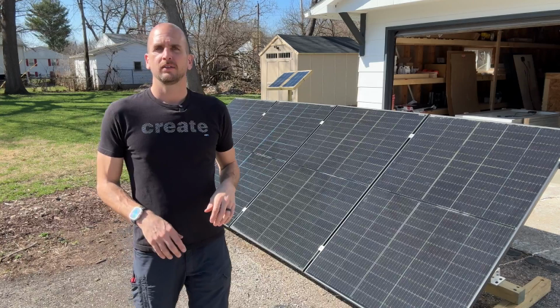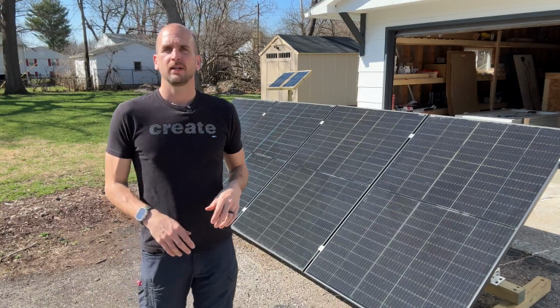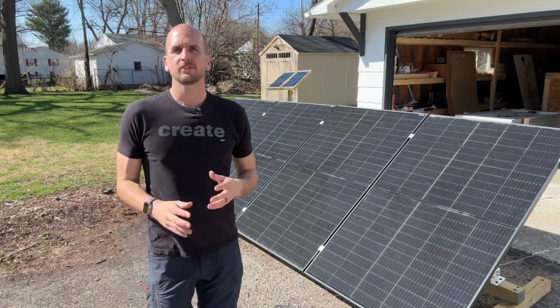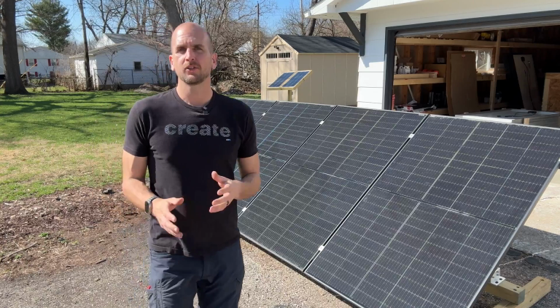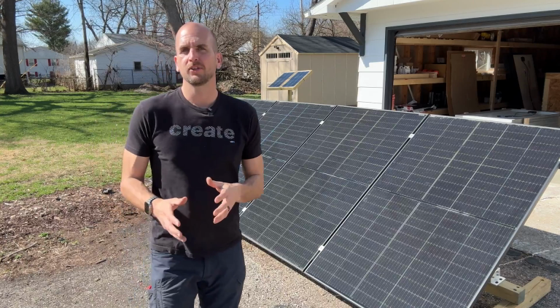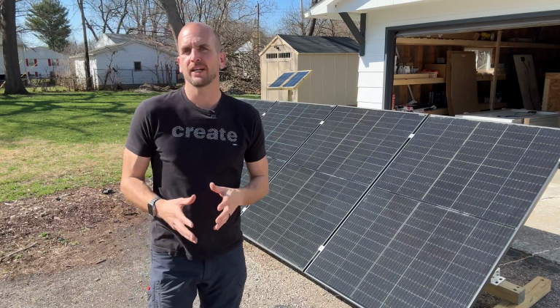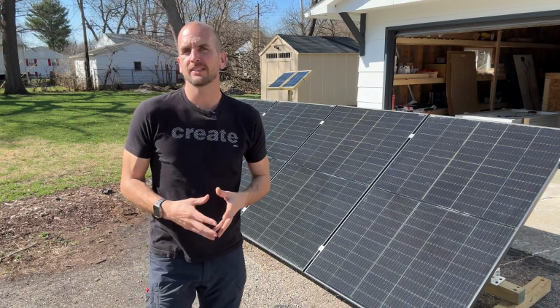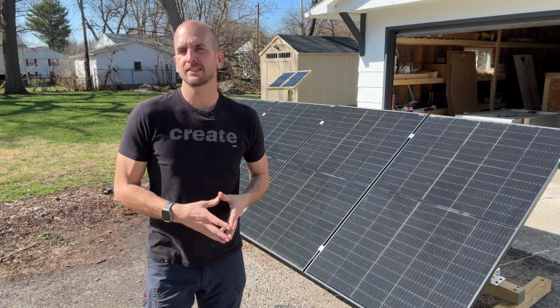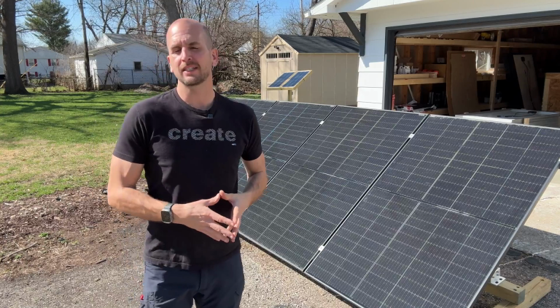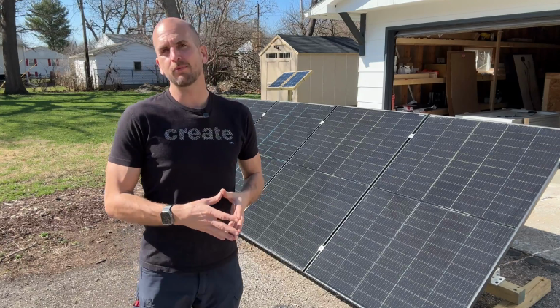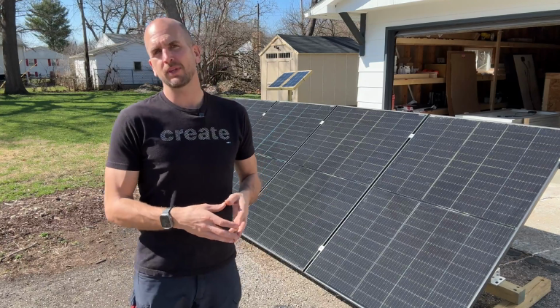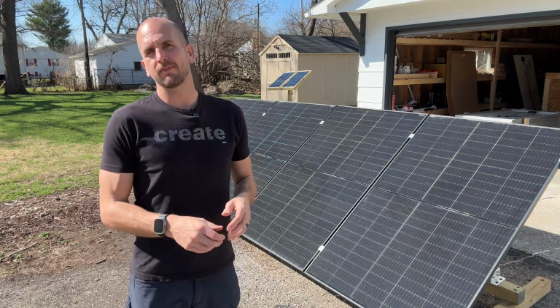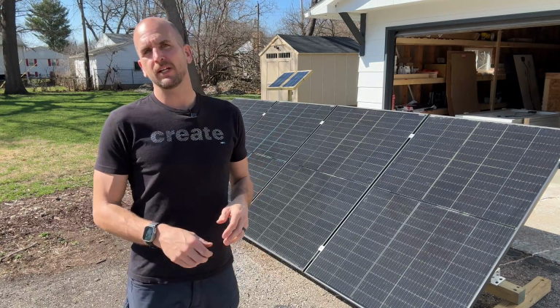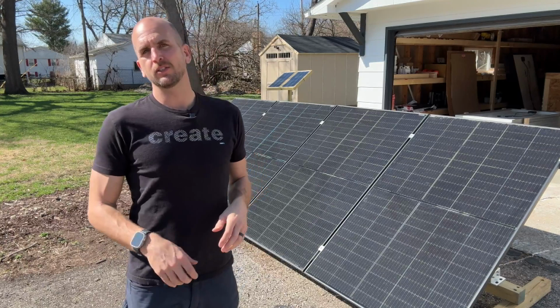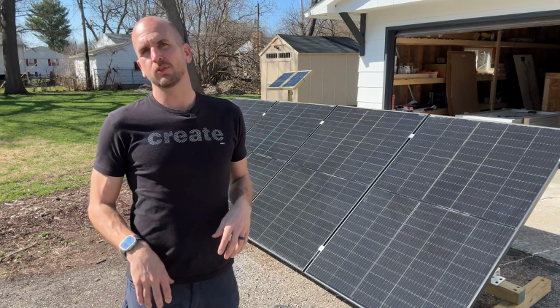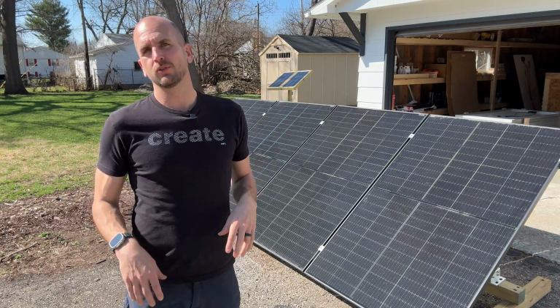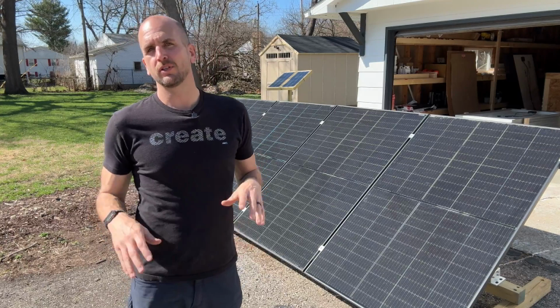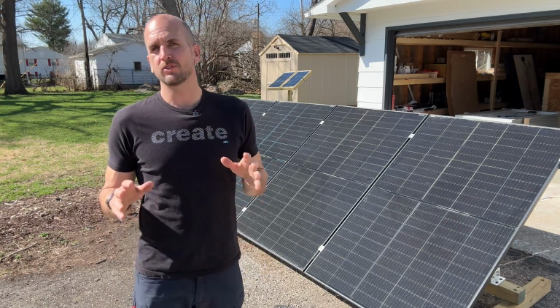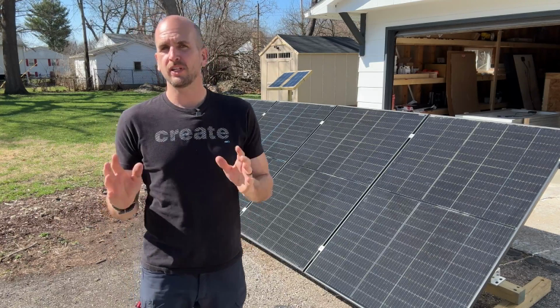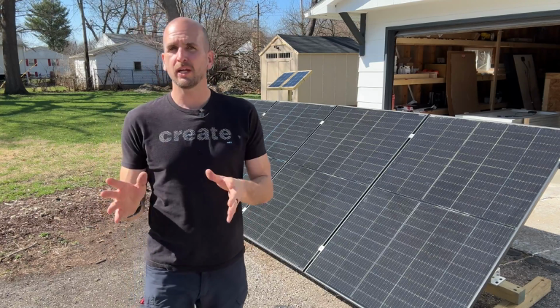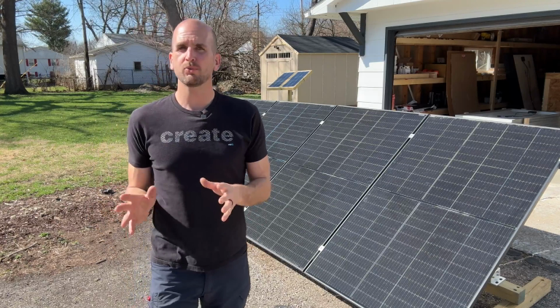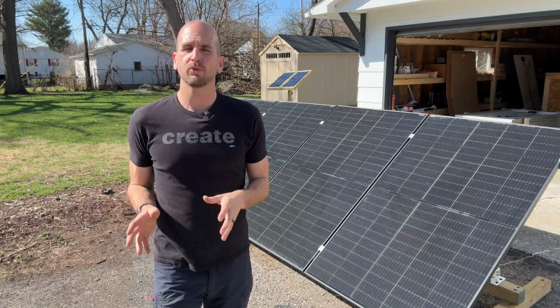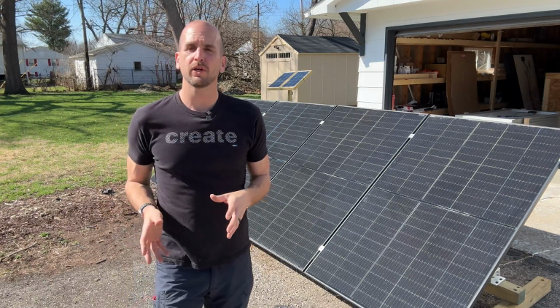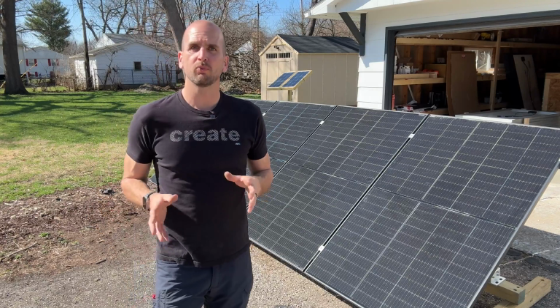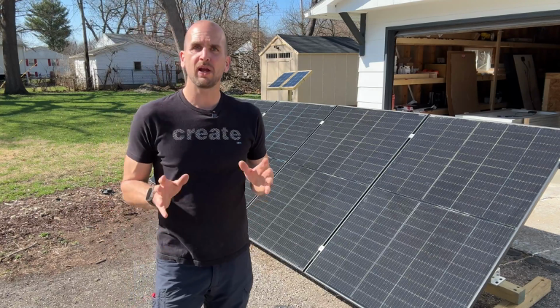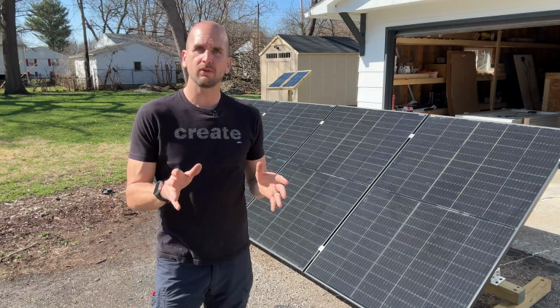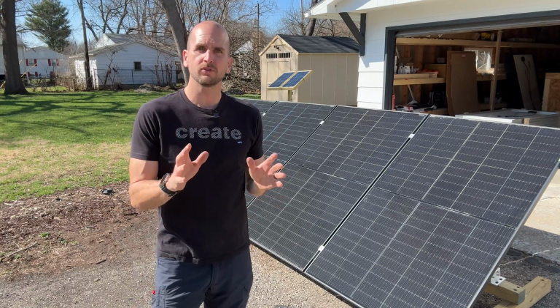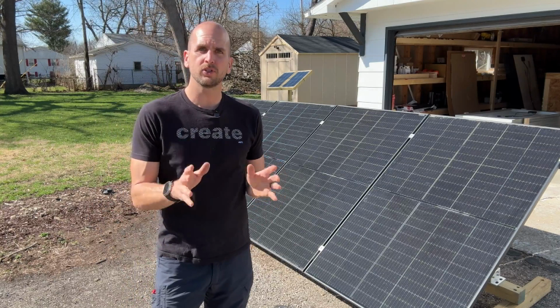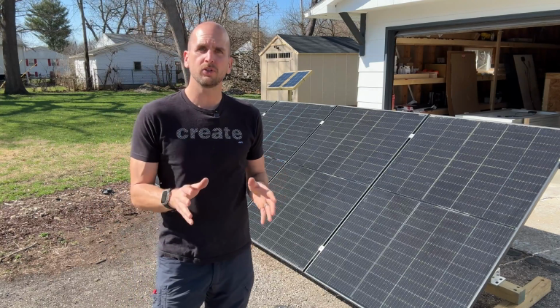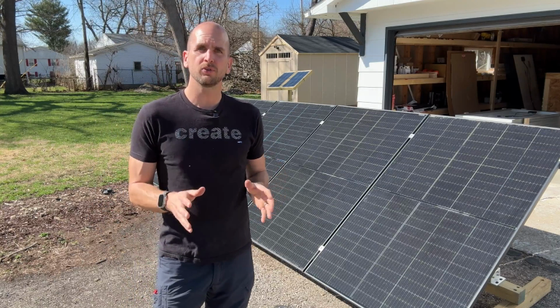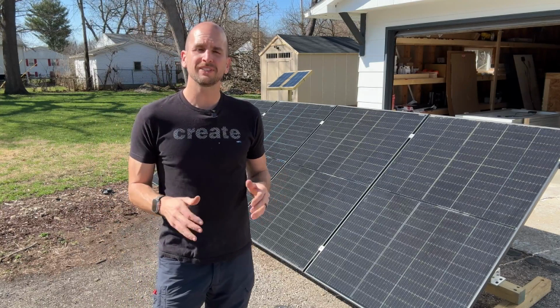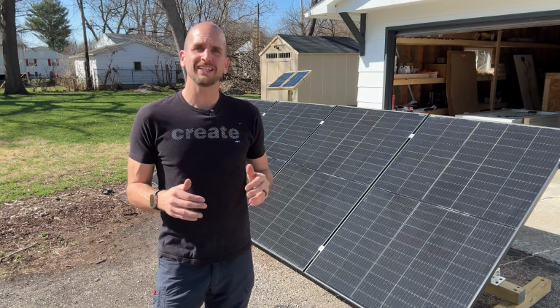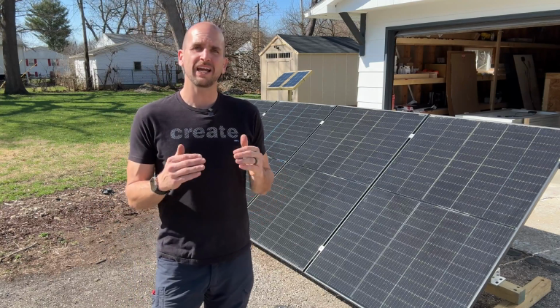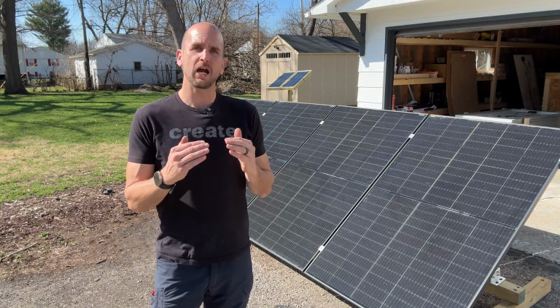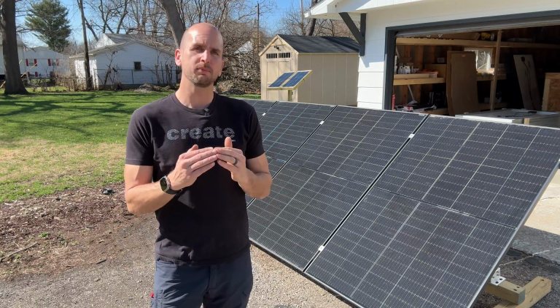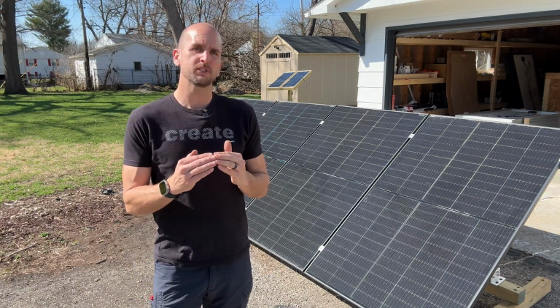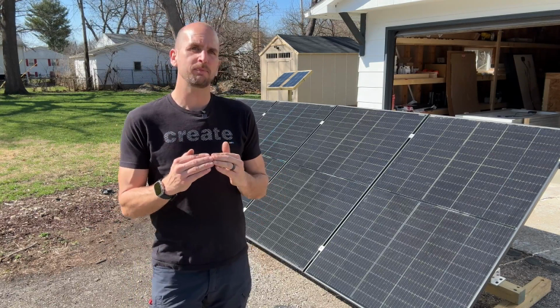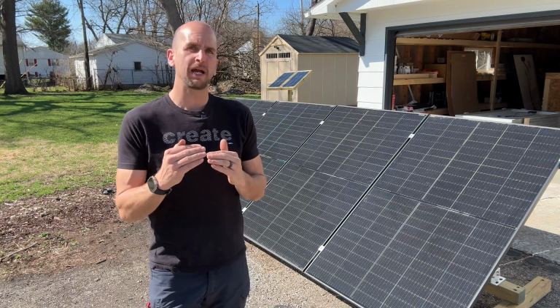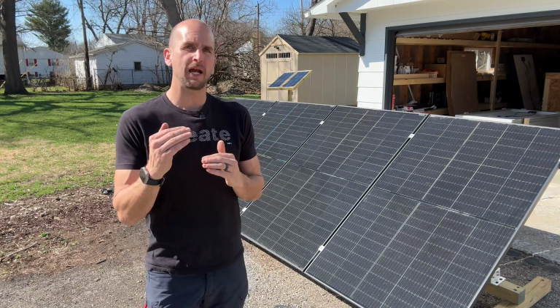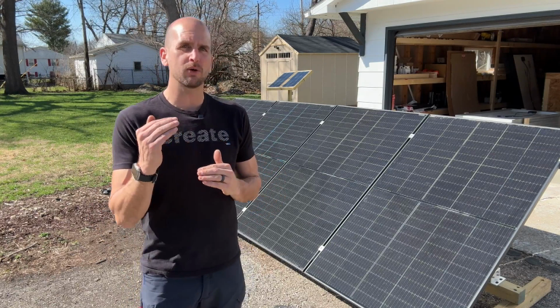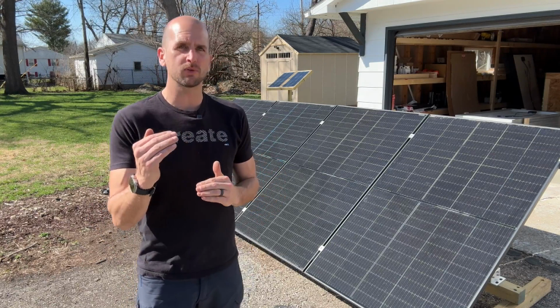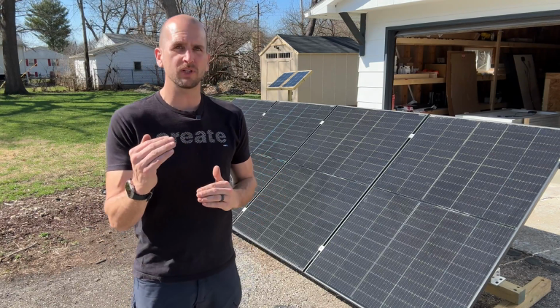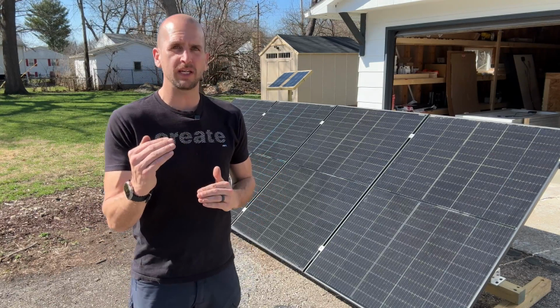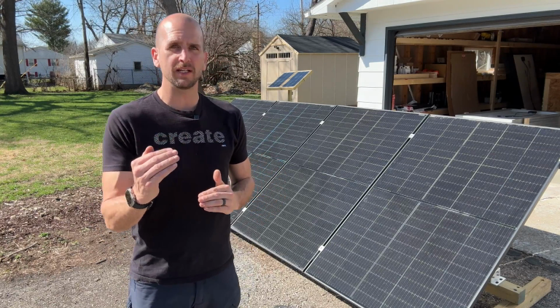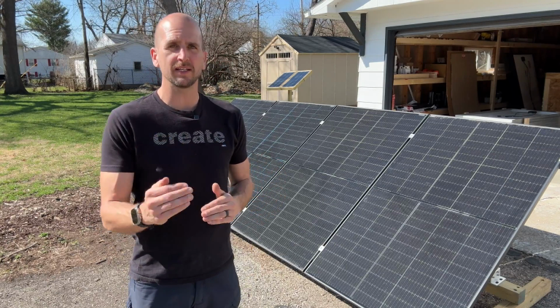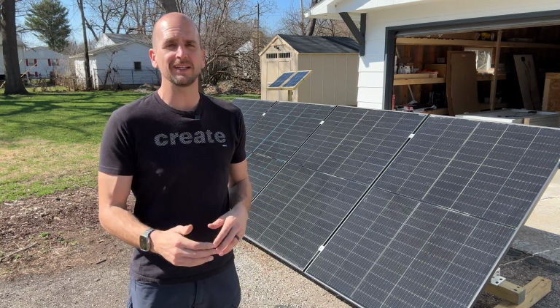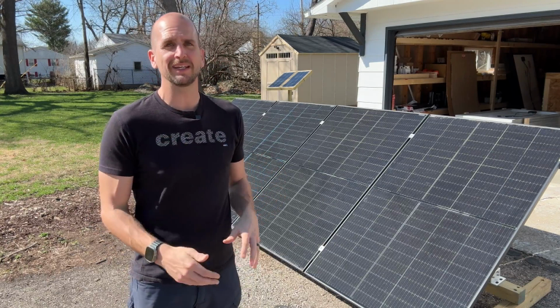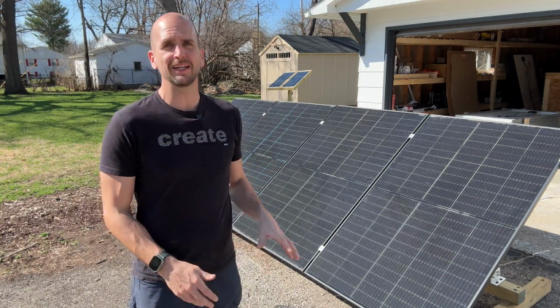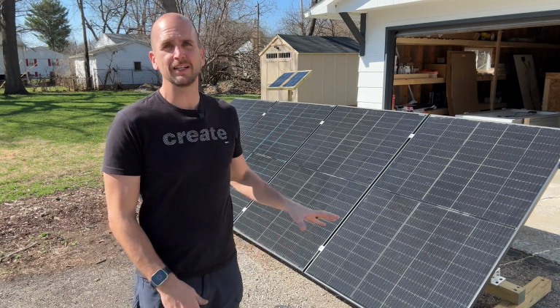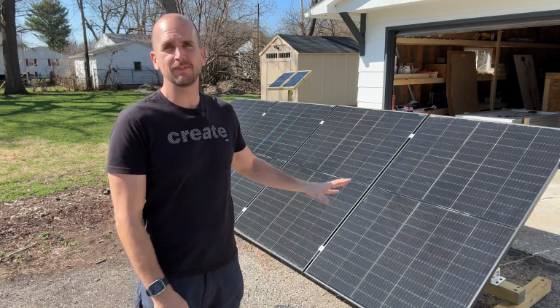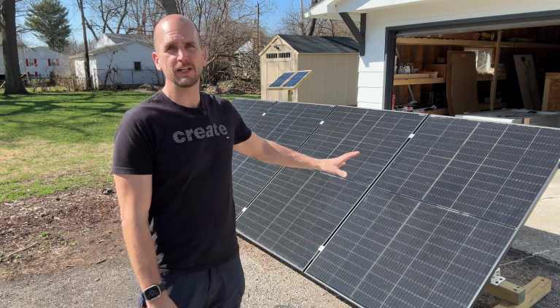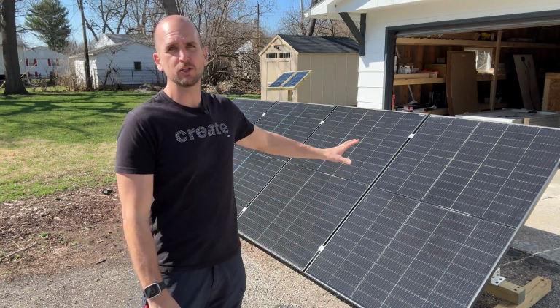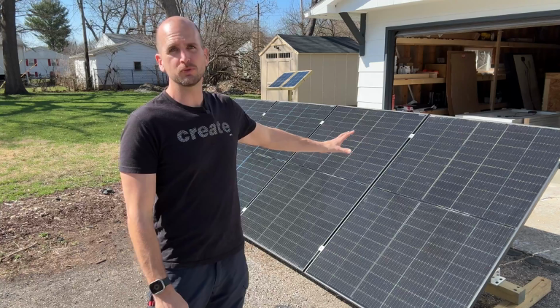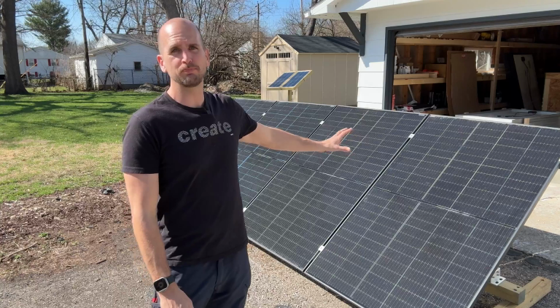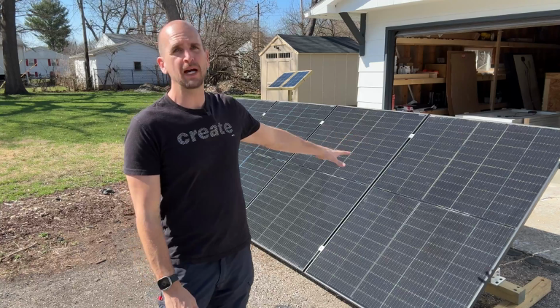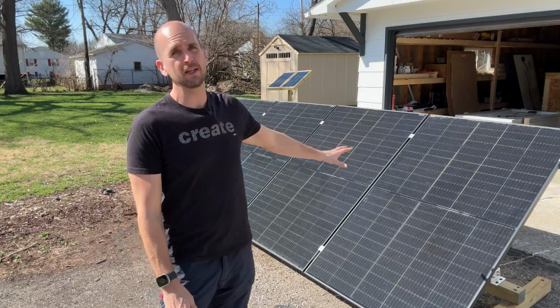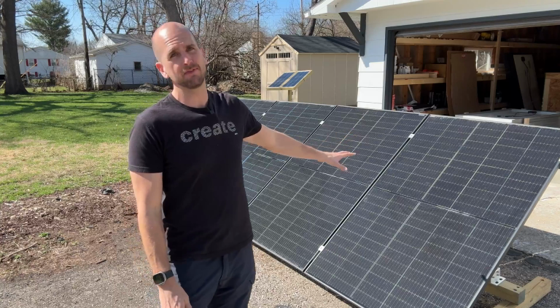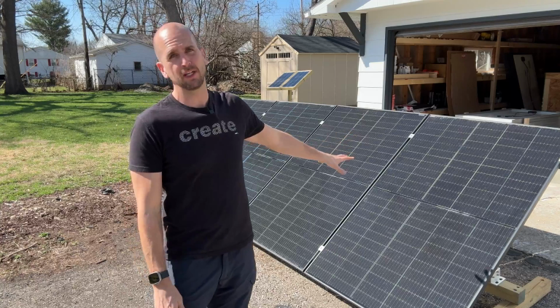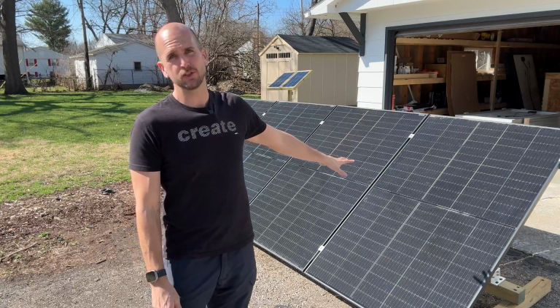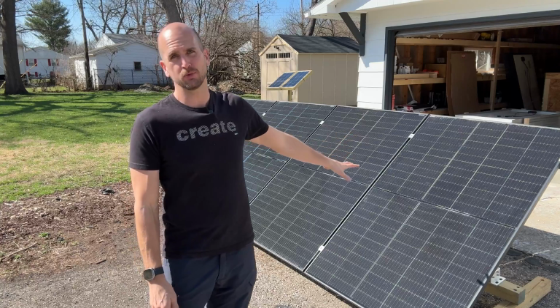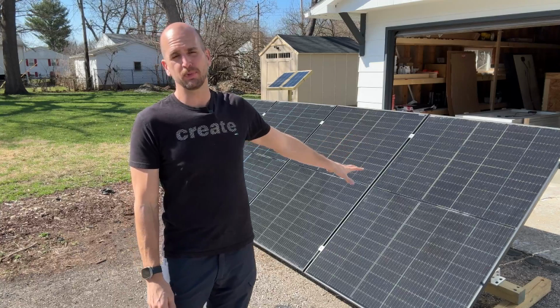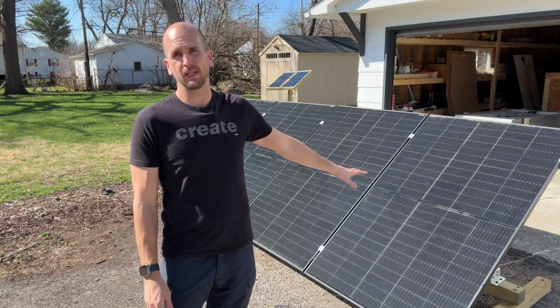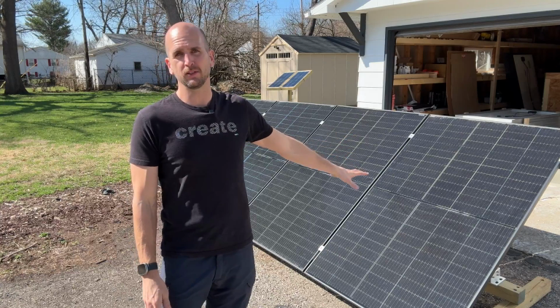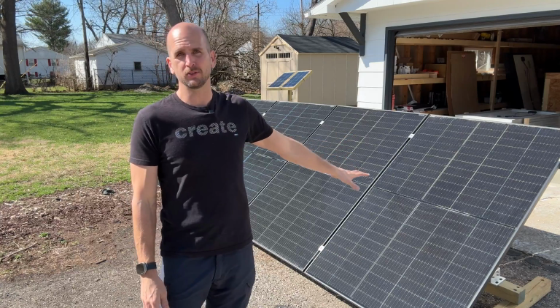How's it going, you guys? It's Scott with Everyday Solar. Today I'm doing a round two, seeing how much power gain I can get if I use bifacial panels.